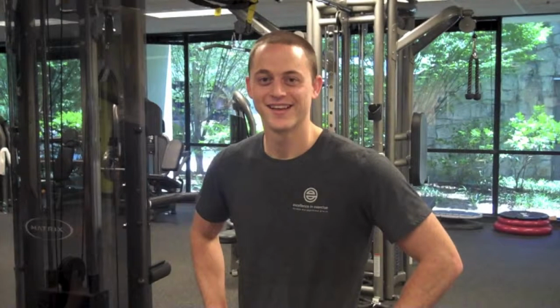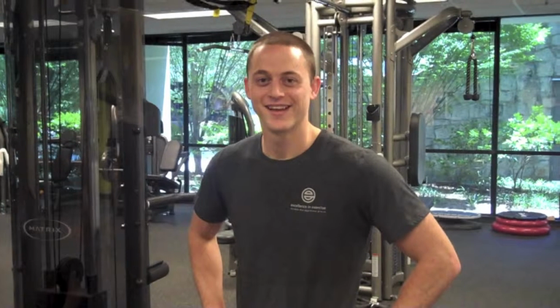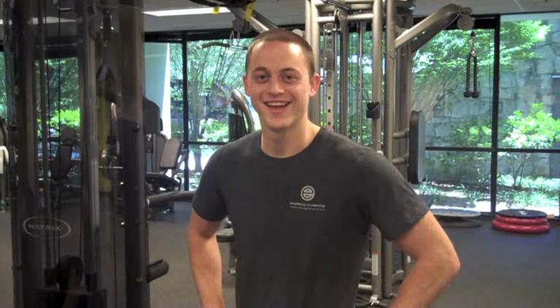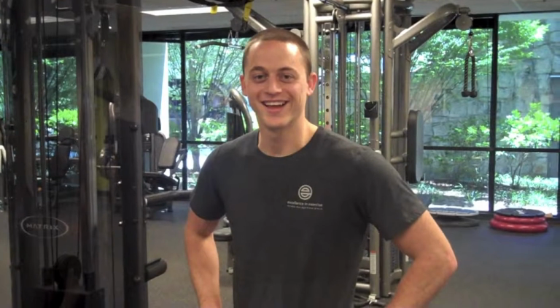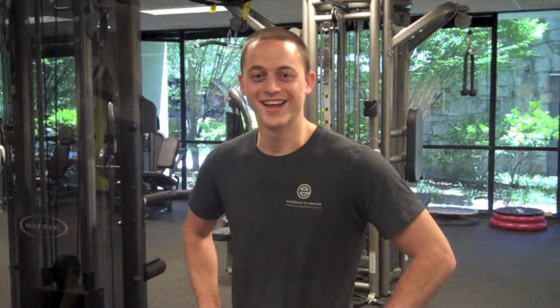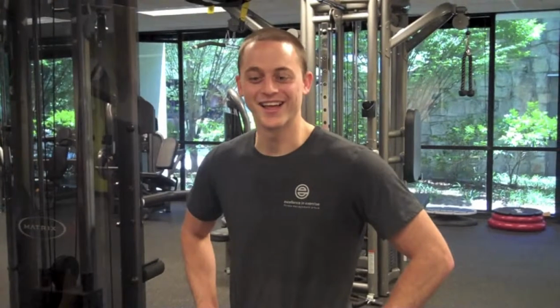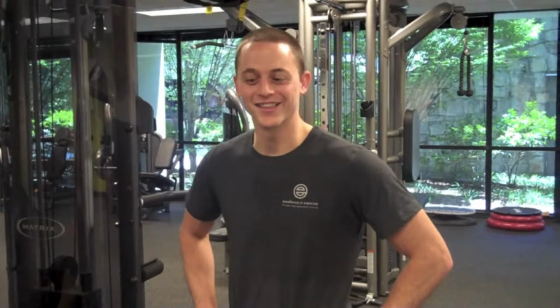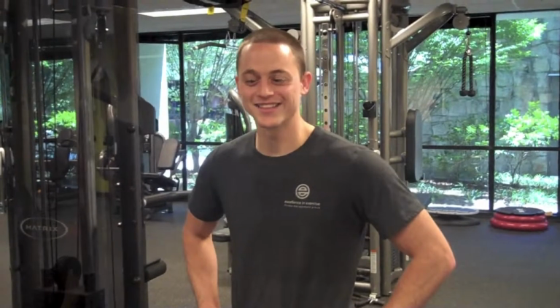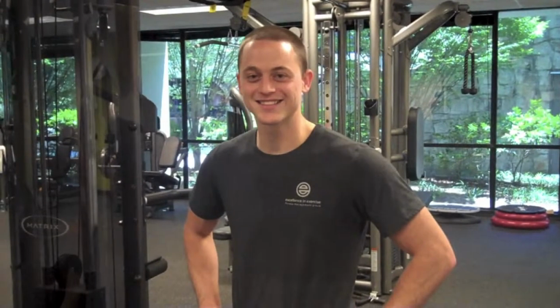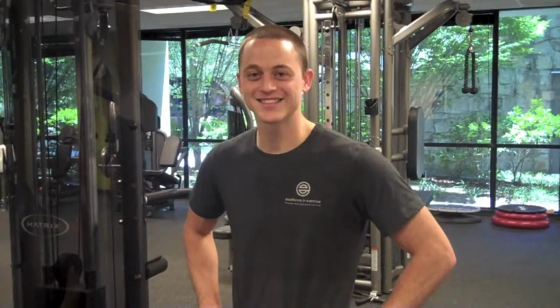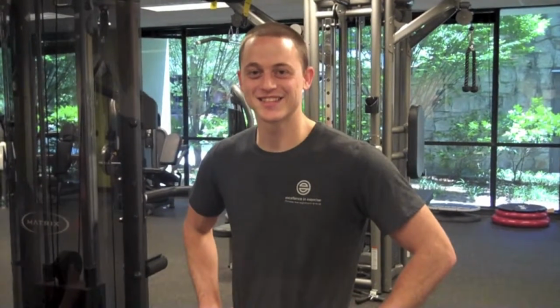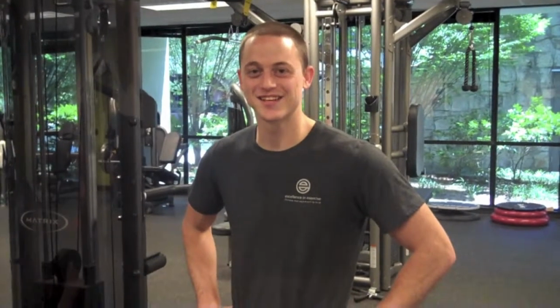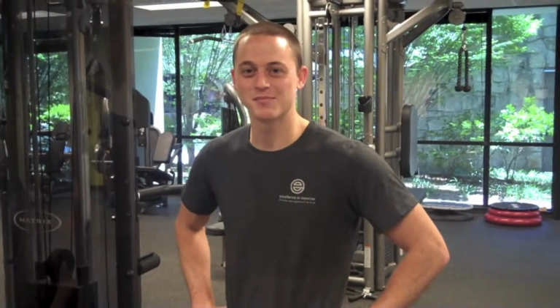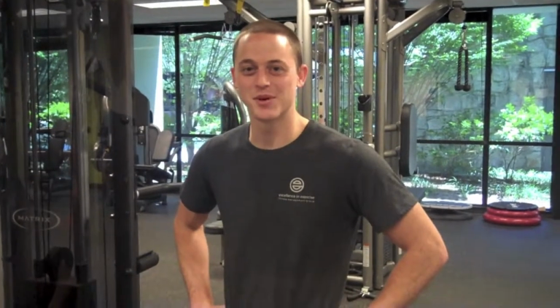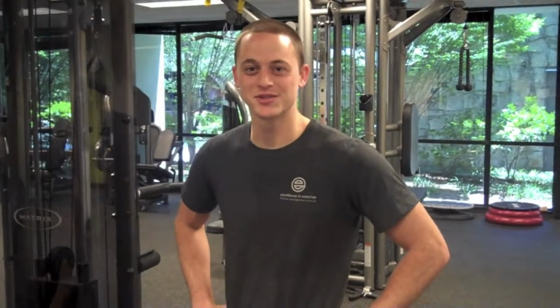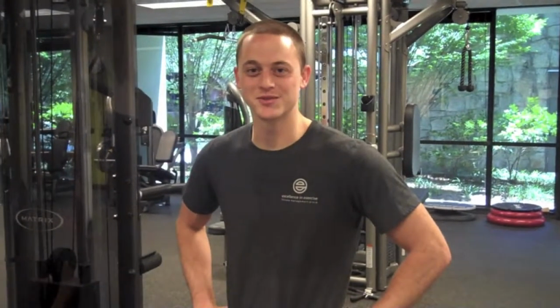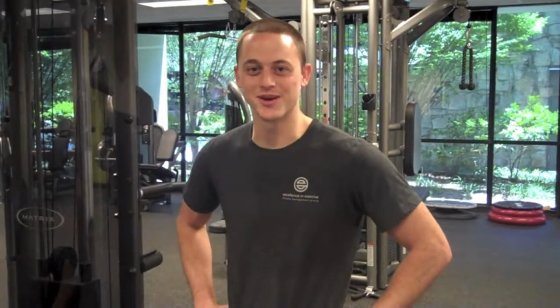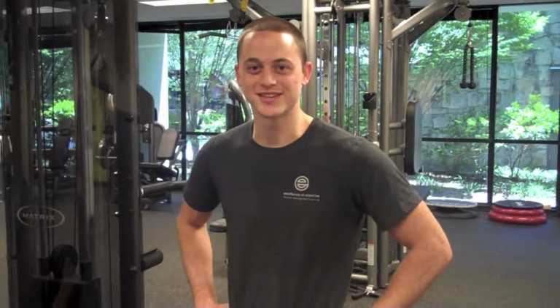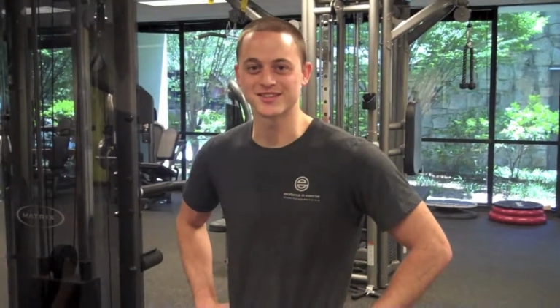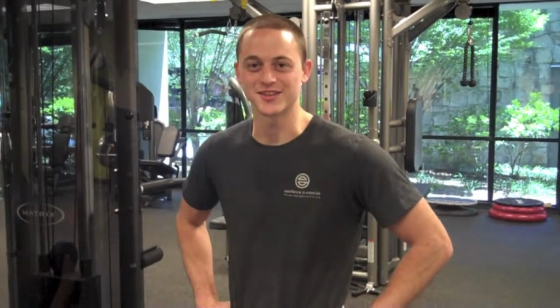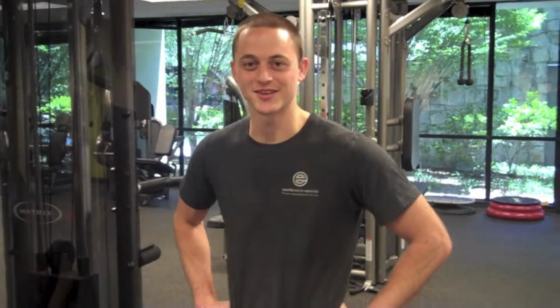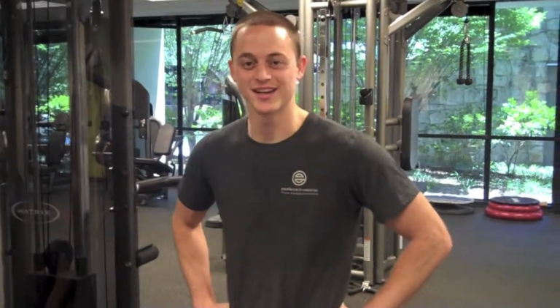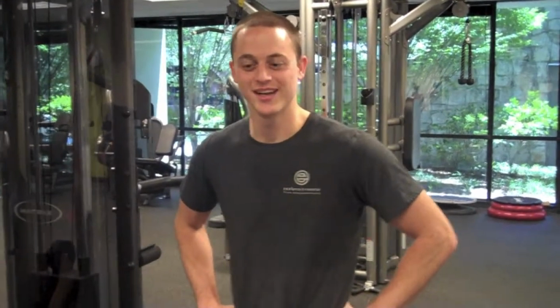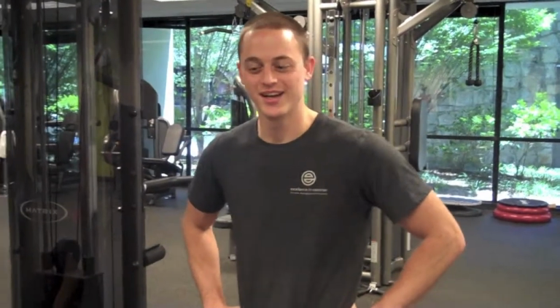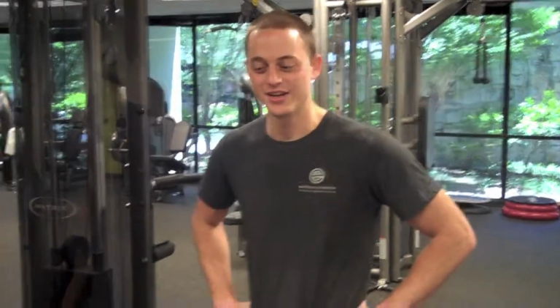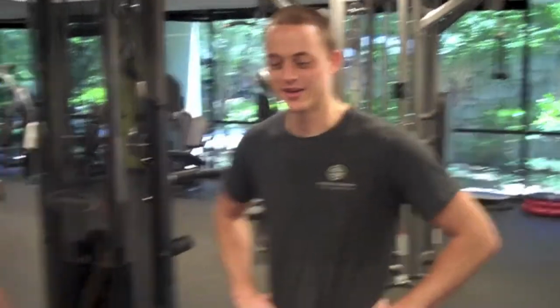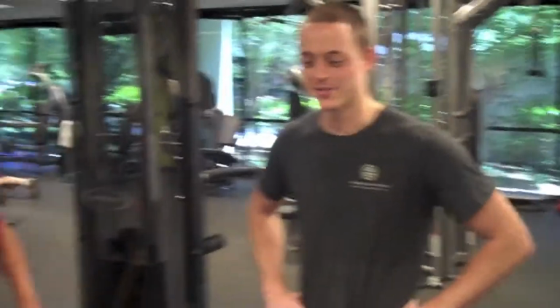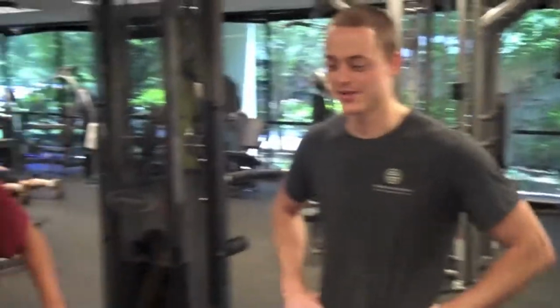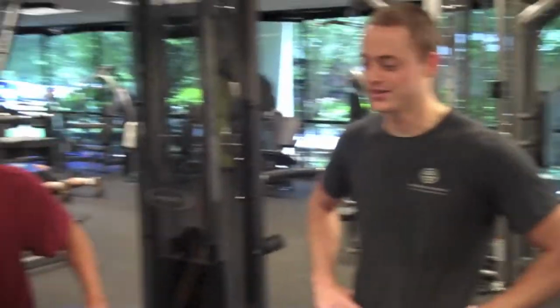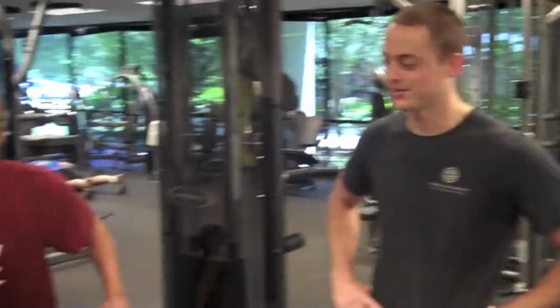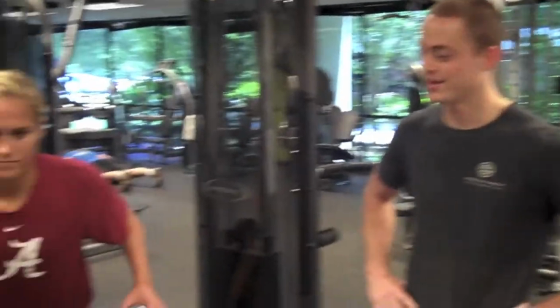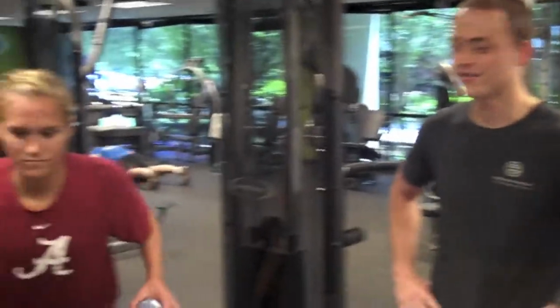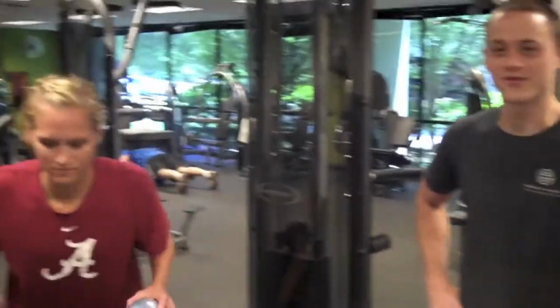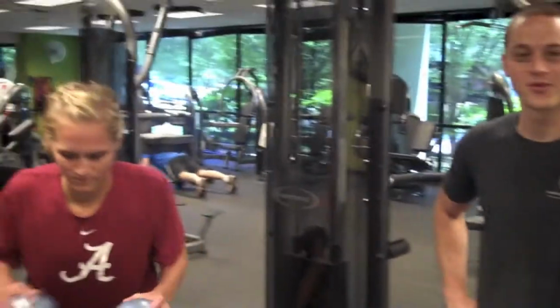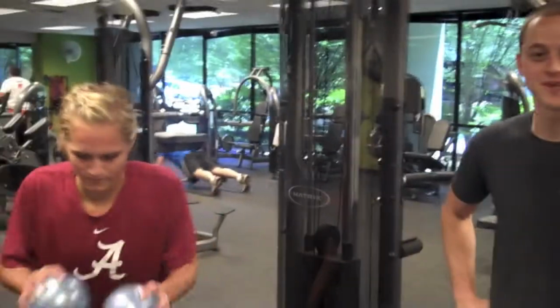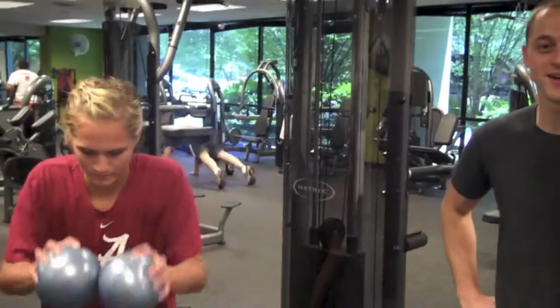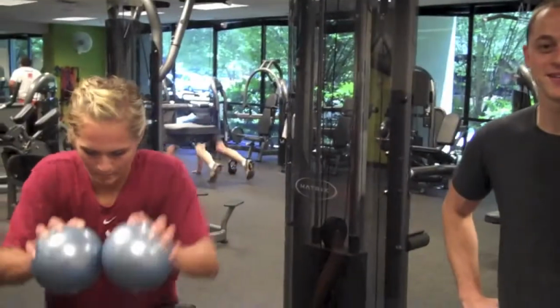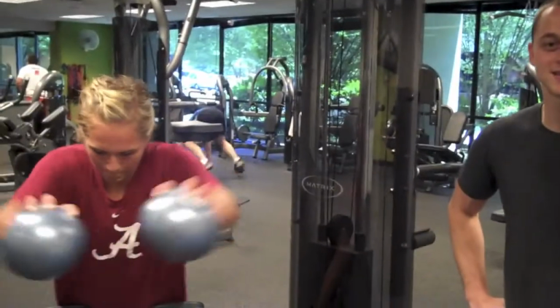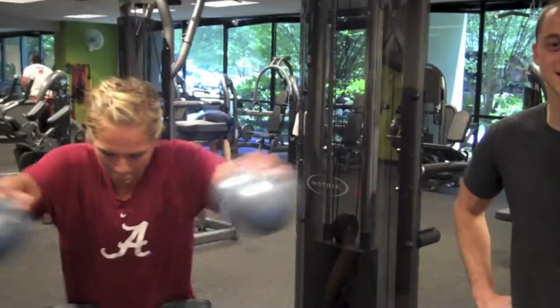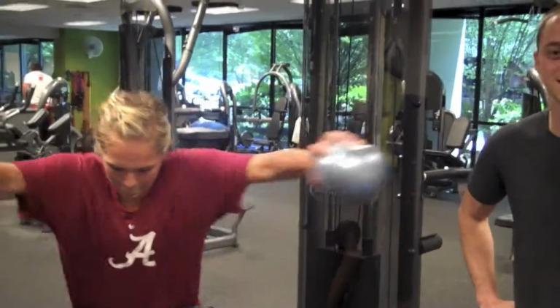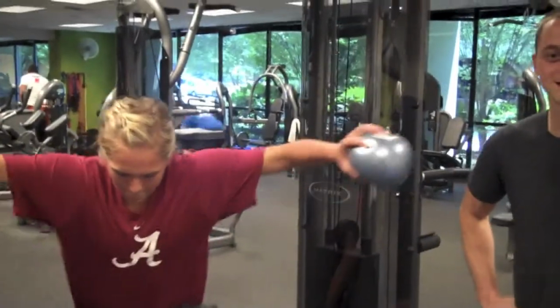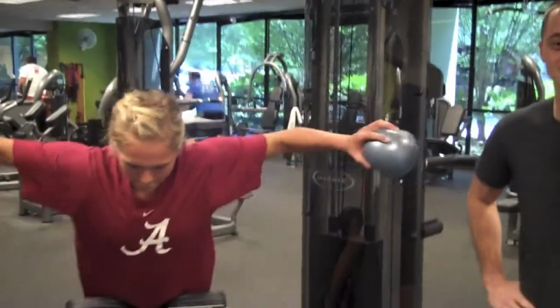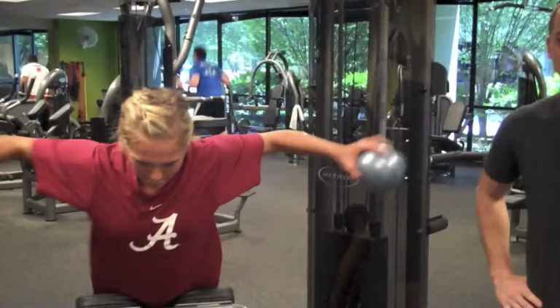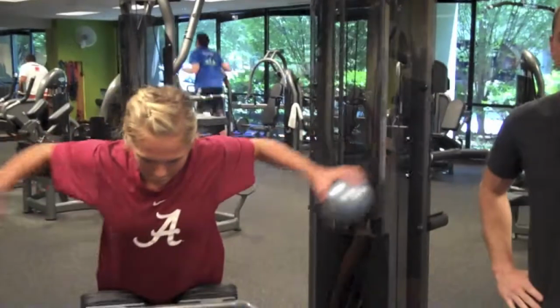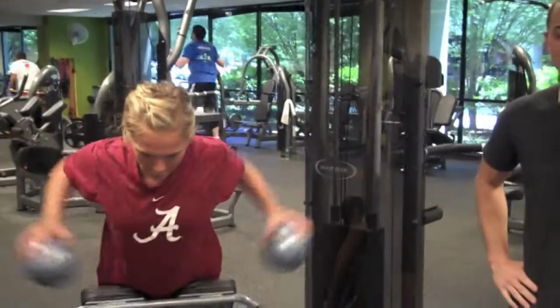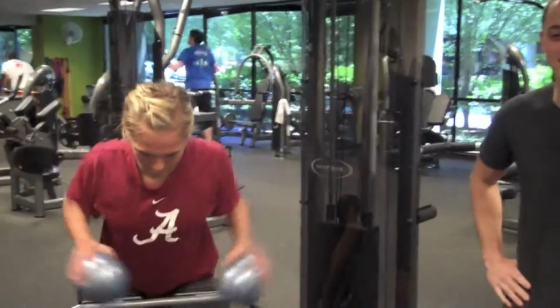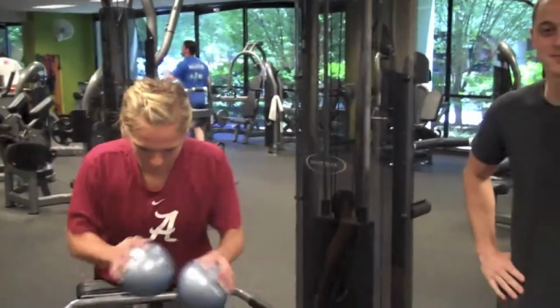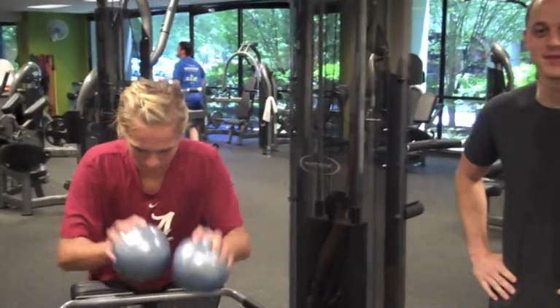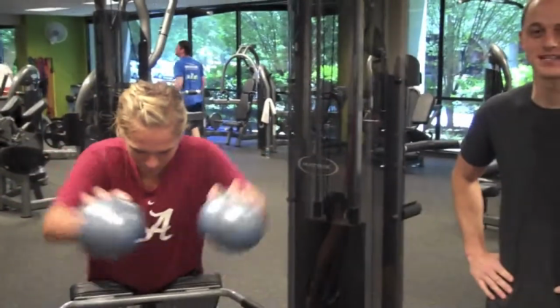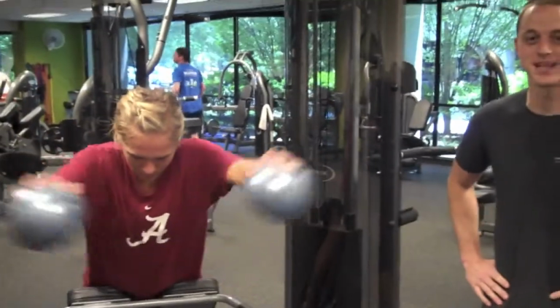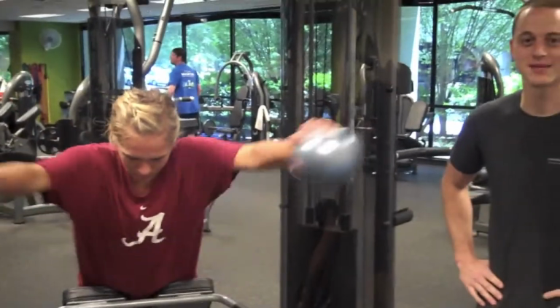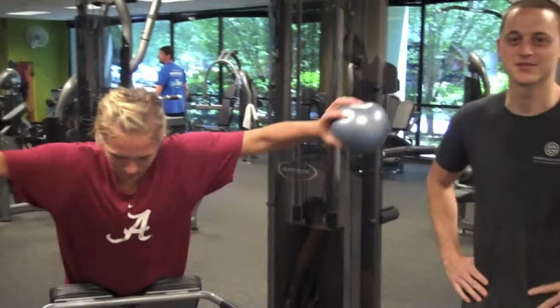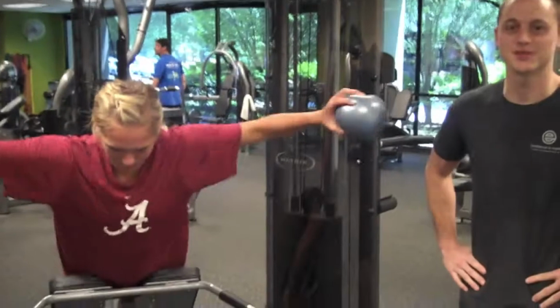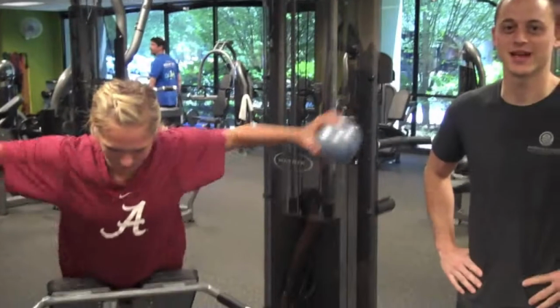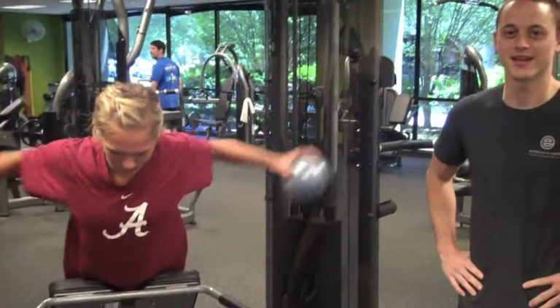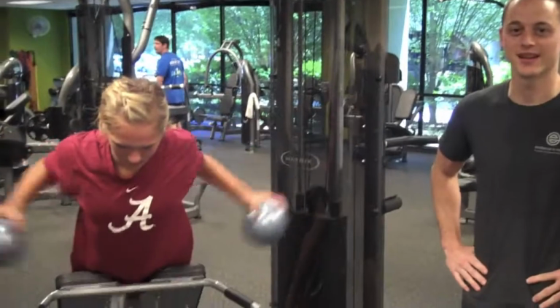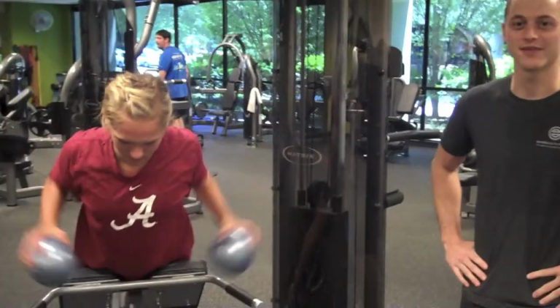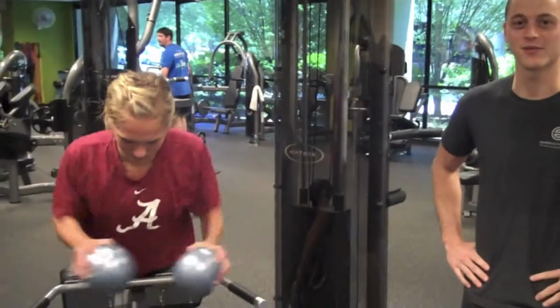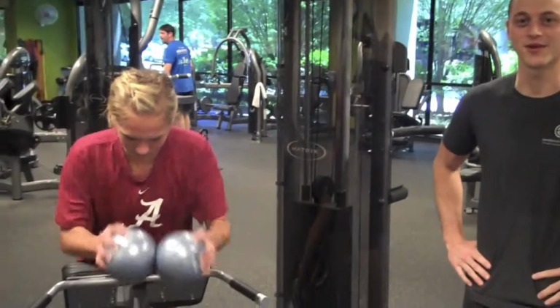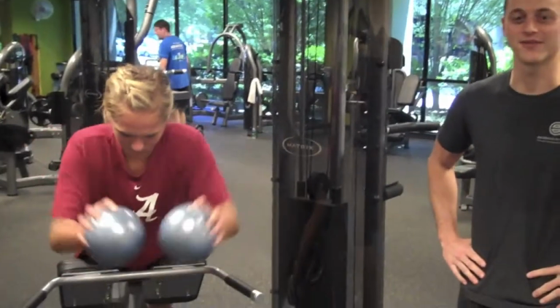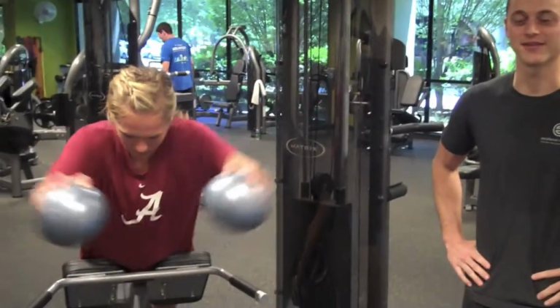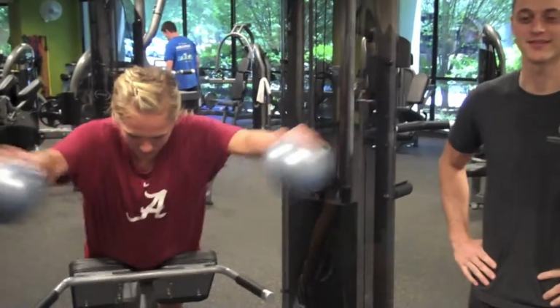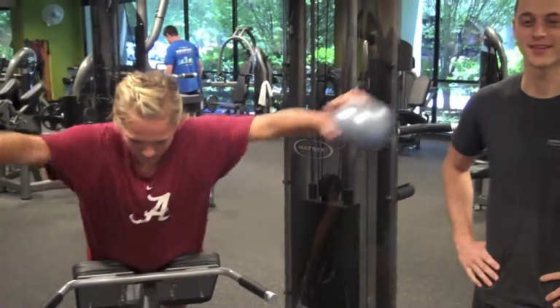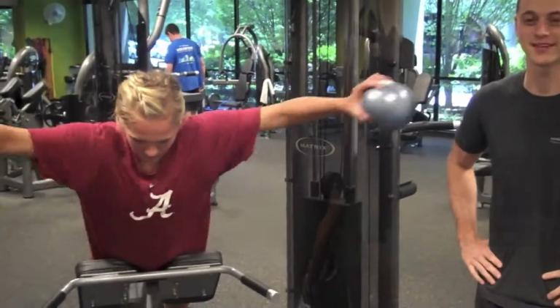And this is the BOSU breaststroke. We're going to be doing it for 45 seconds, as many times as you can in that 45 seconds.